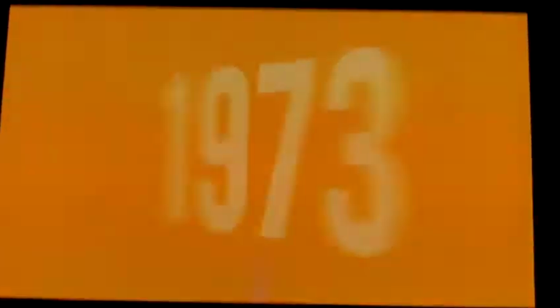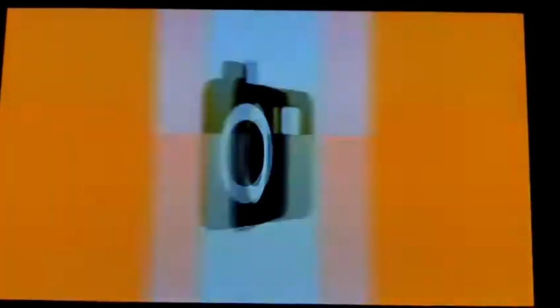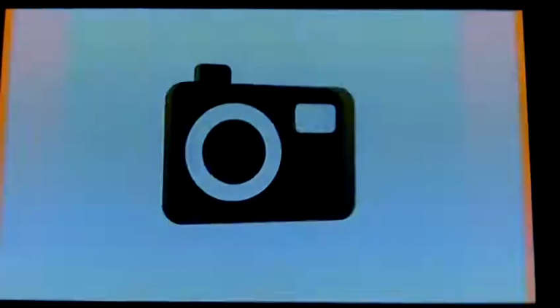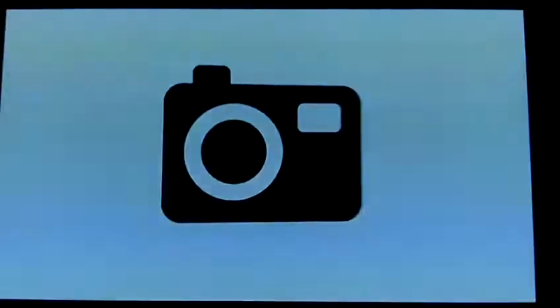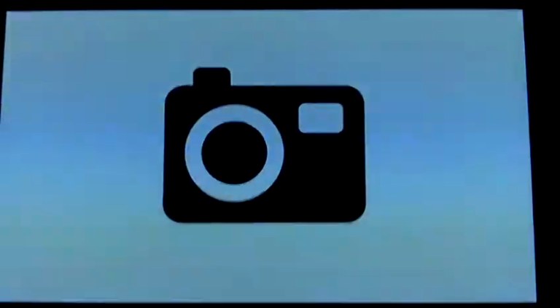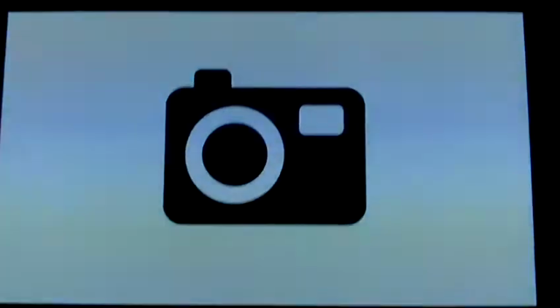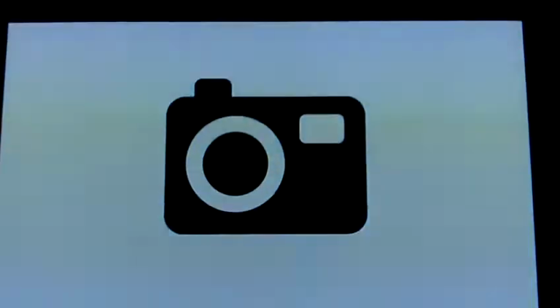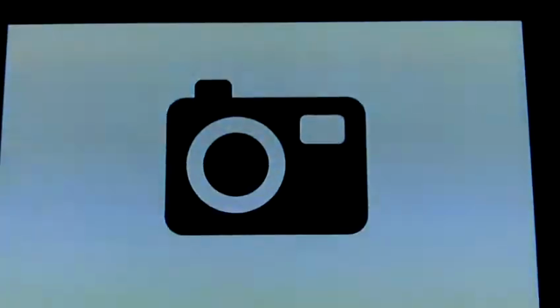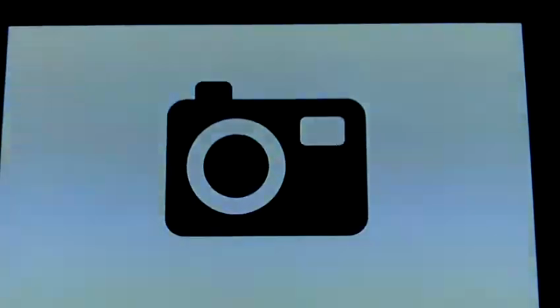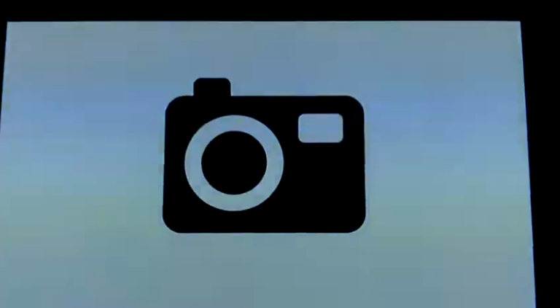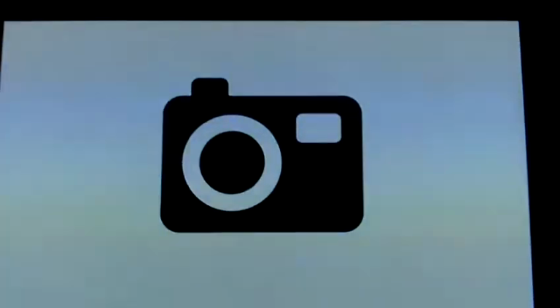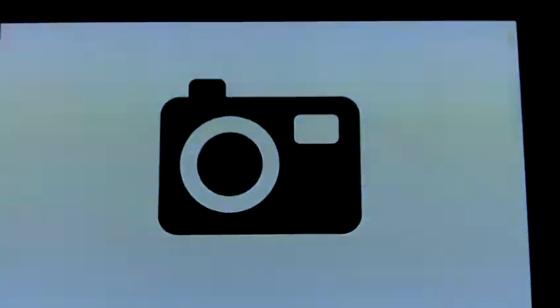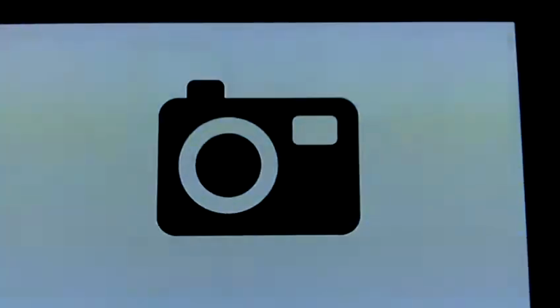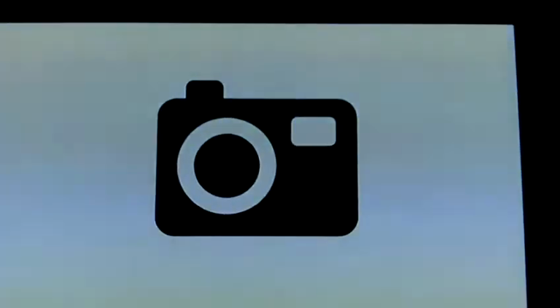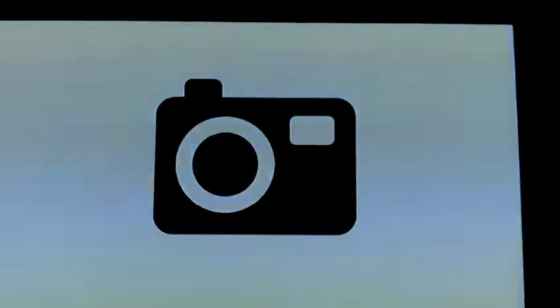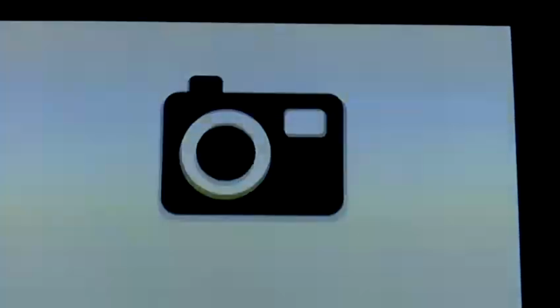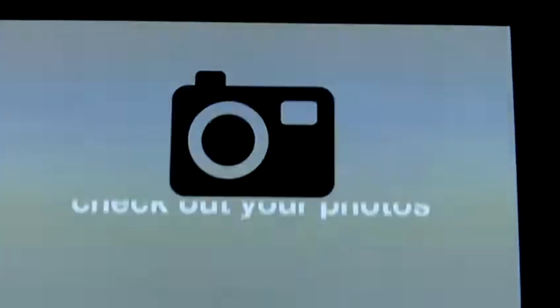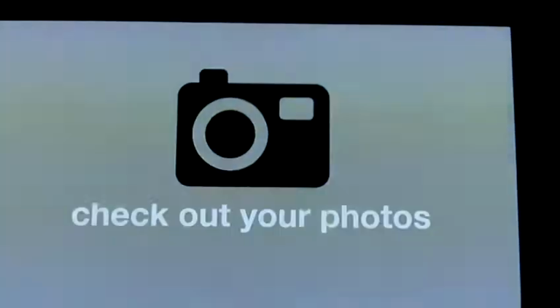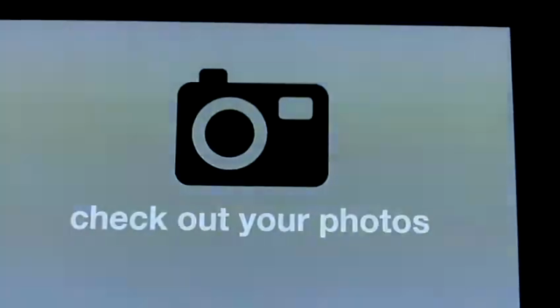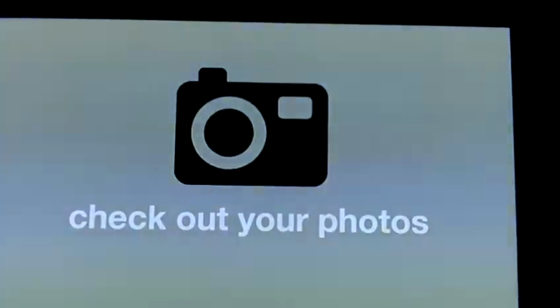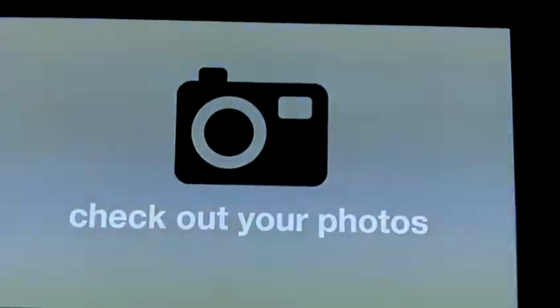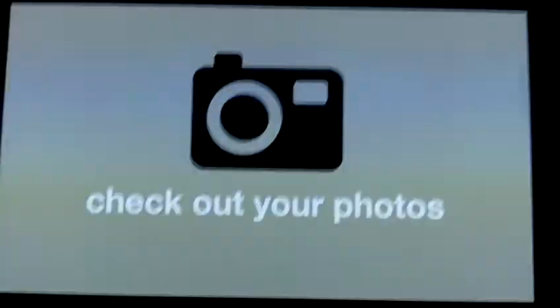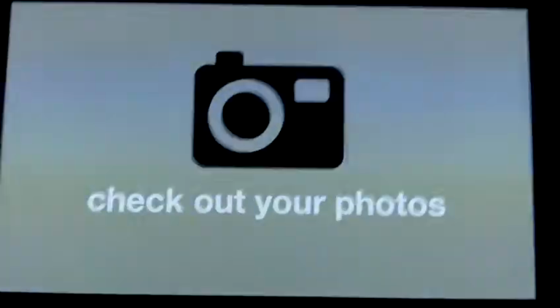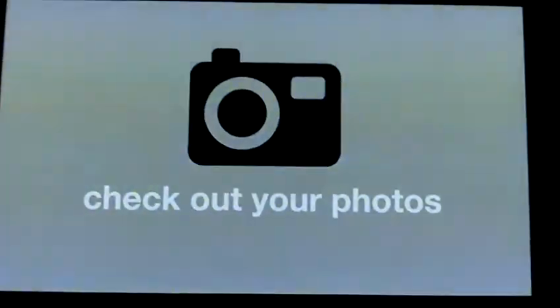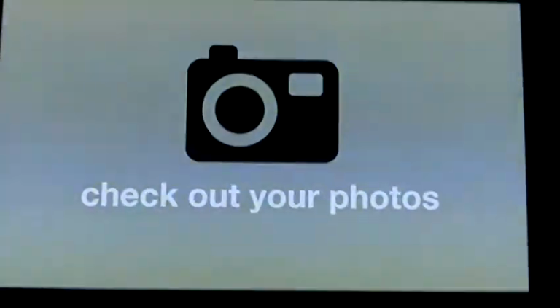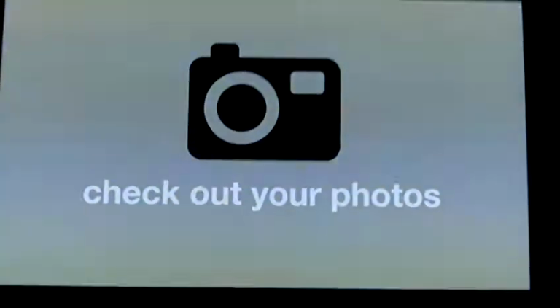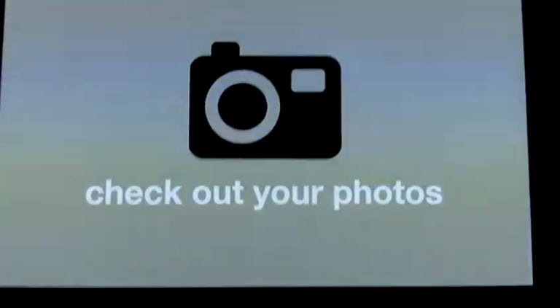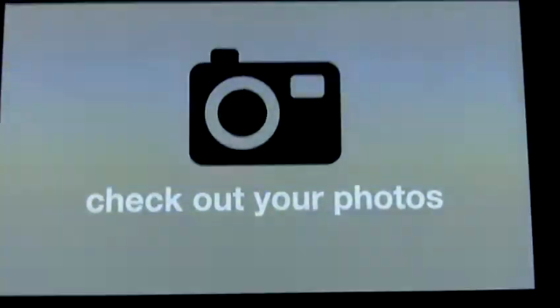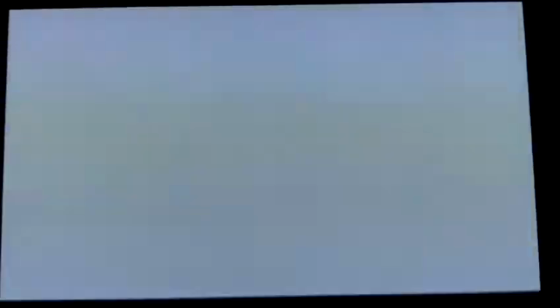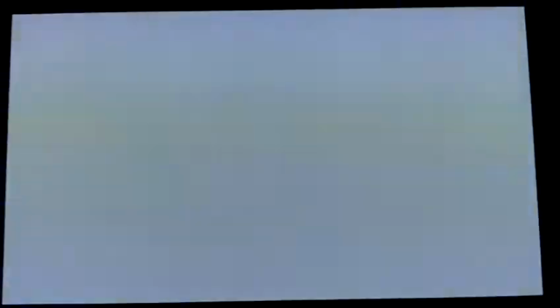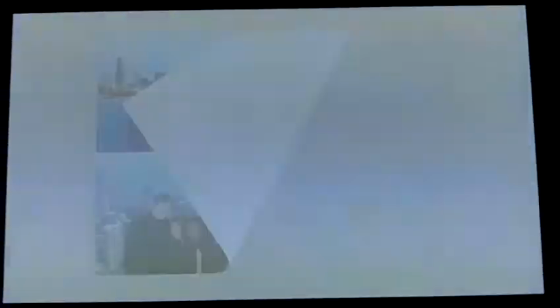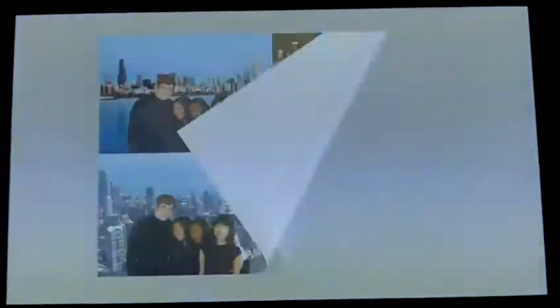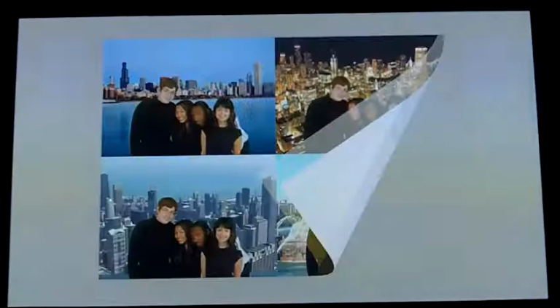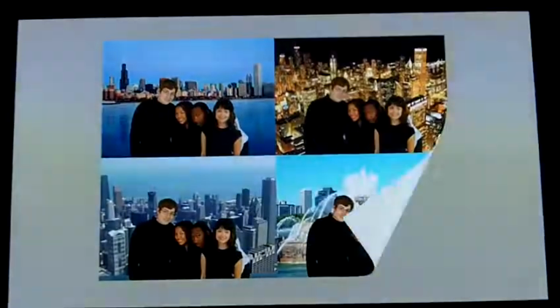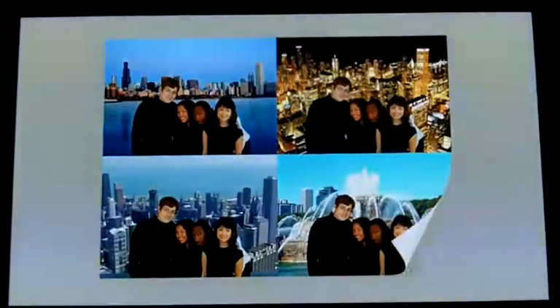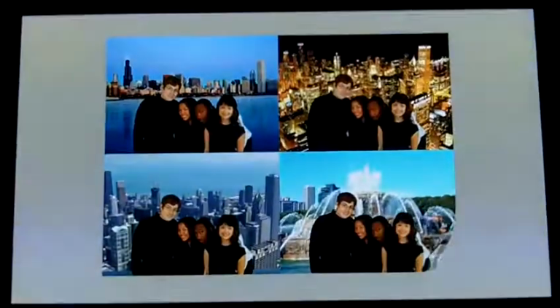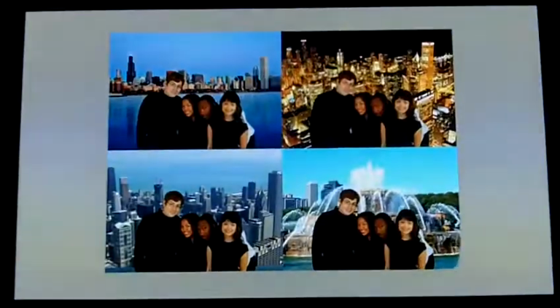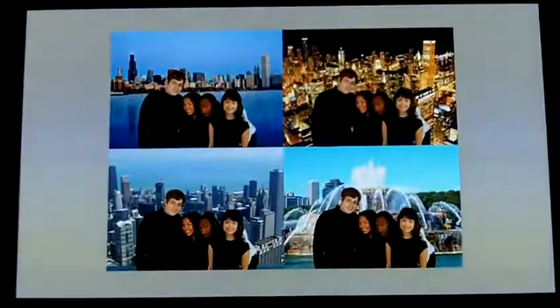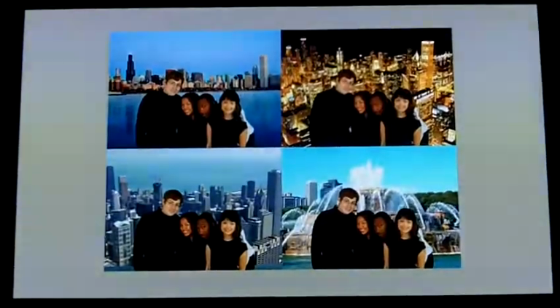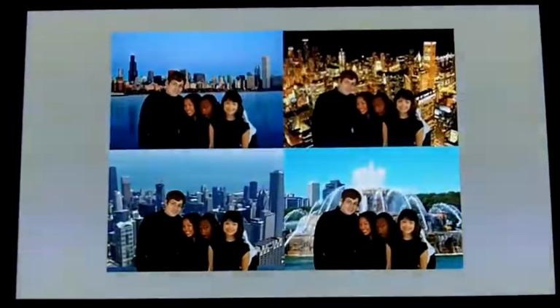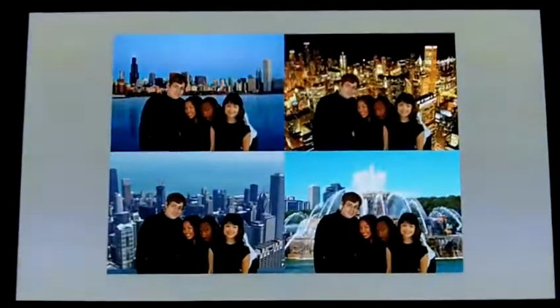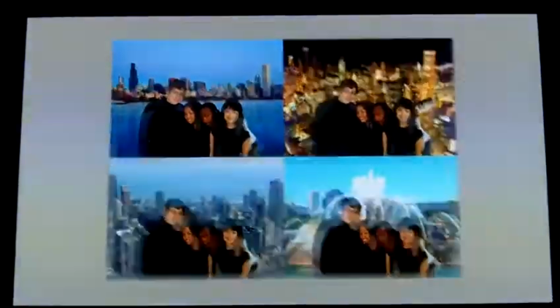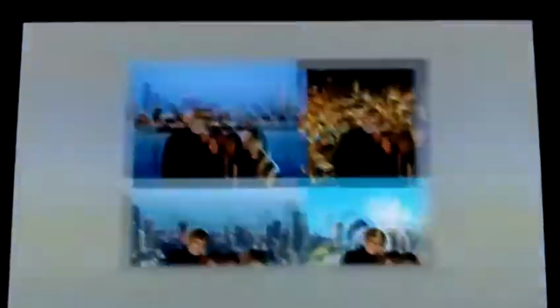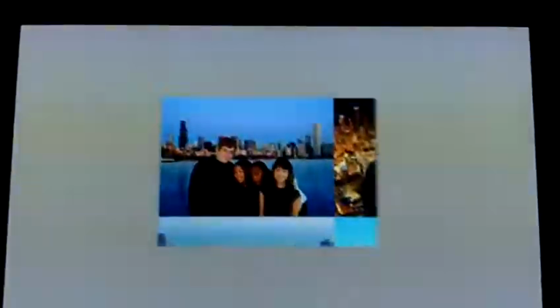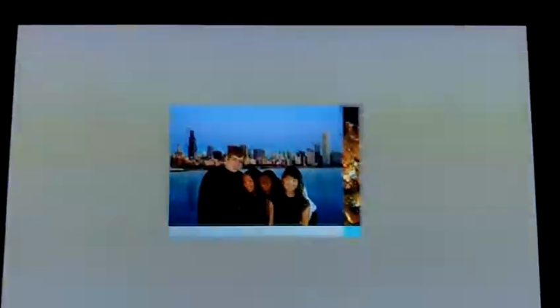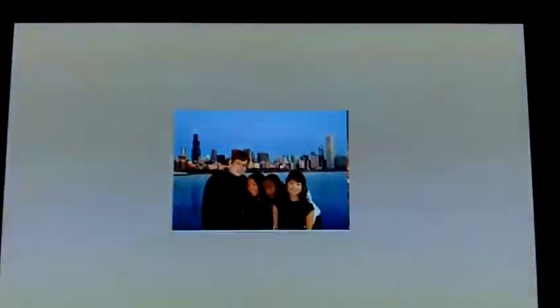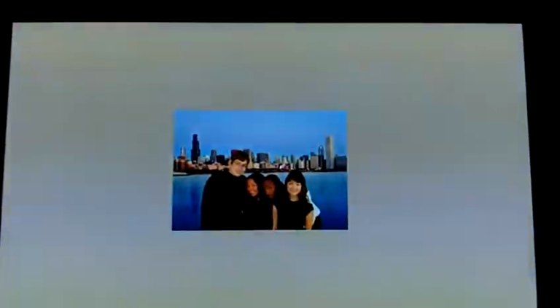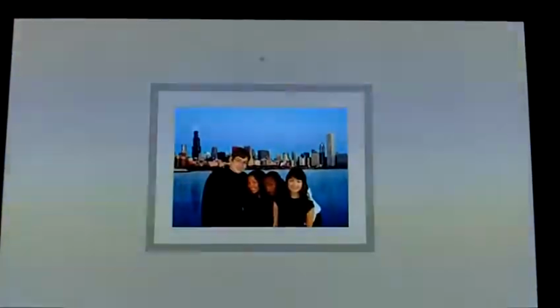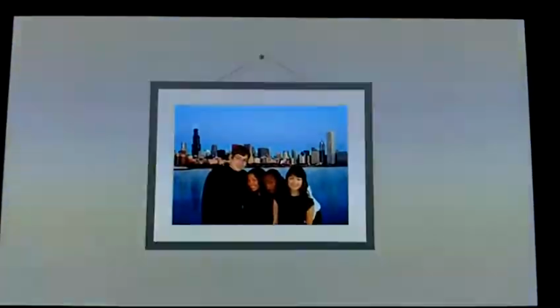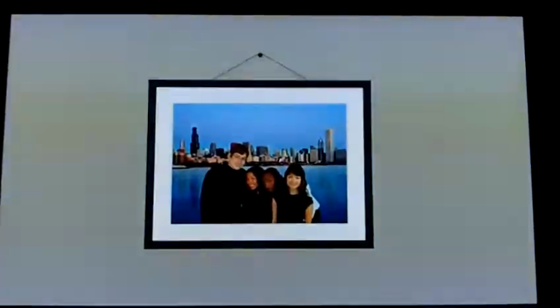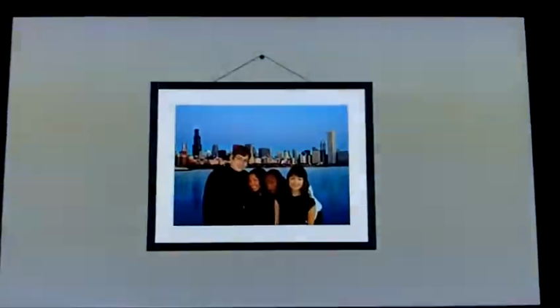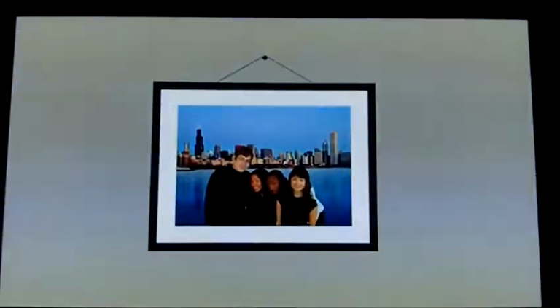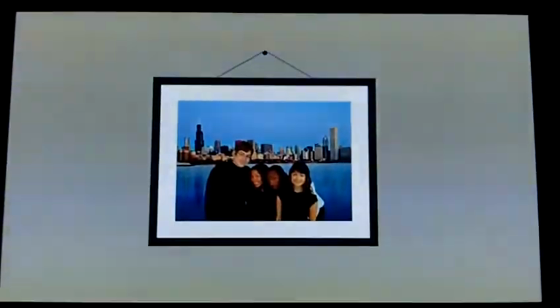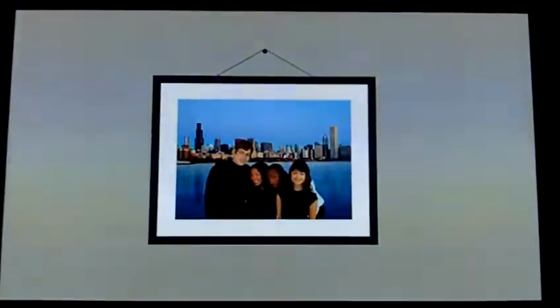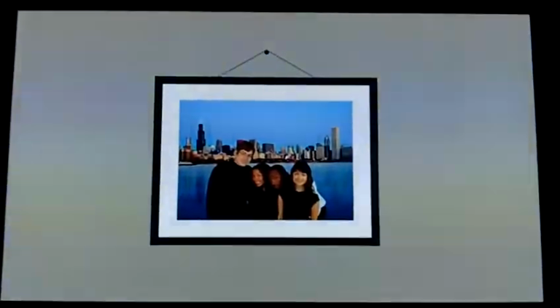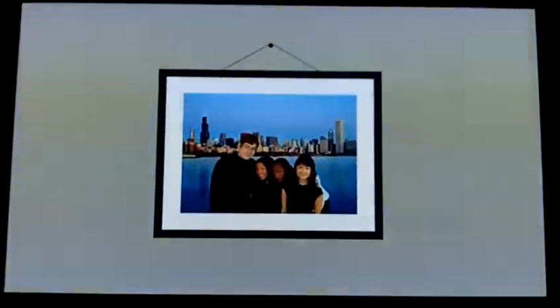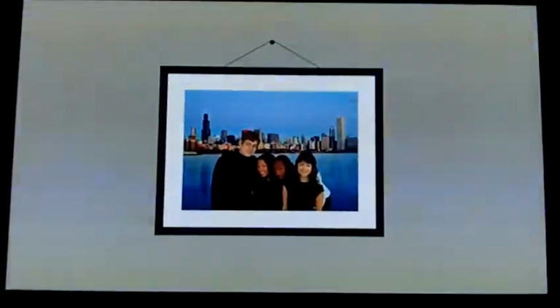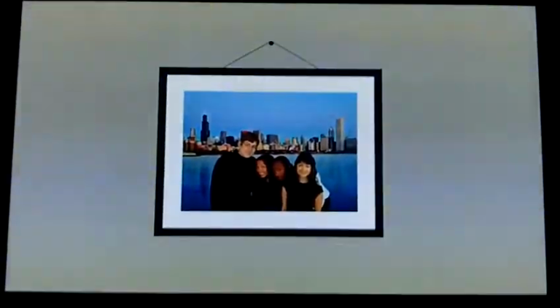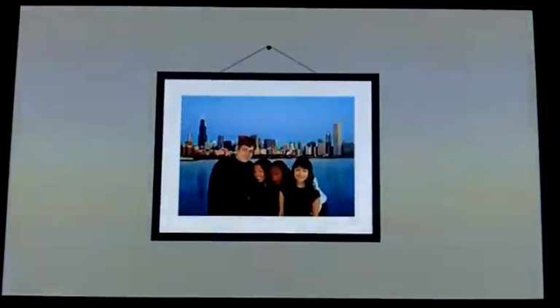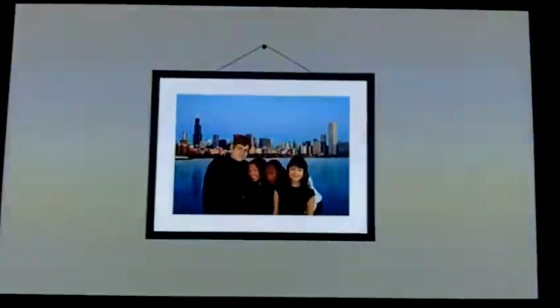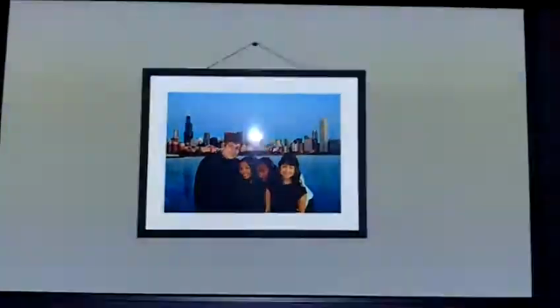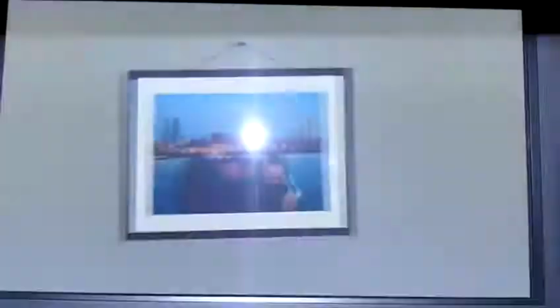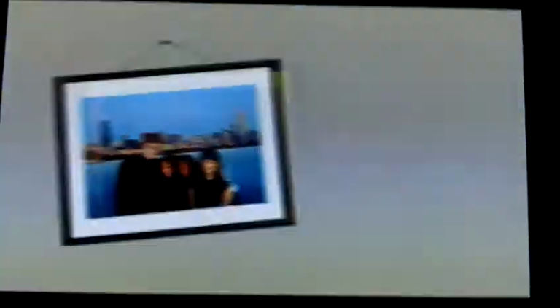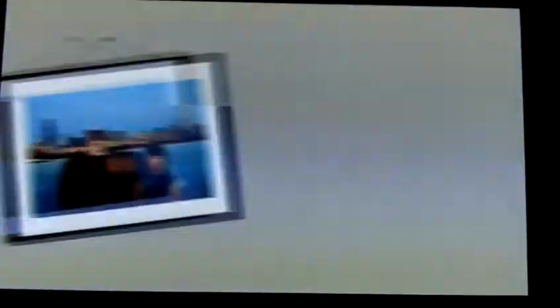When your visit ends, you can take your Skydeck memories home with you. There's a photo station just outside the elevator with great shots of your Skydeck visit.